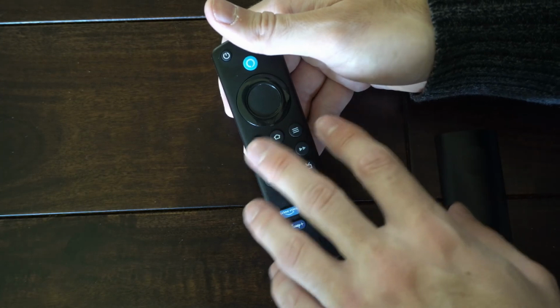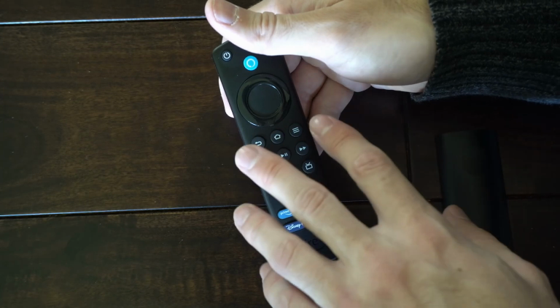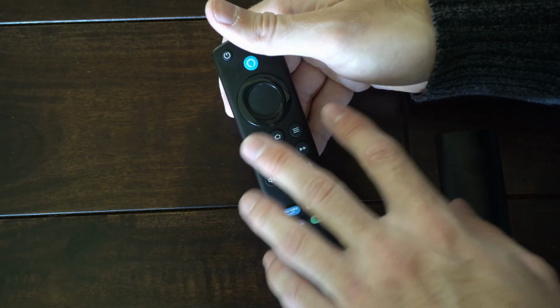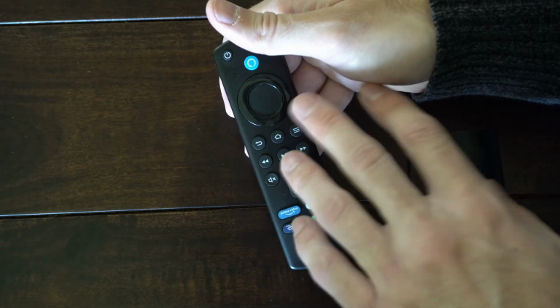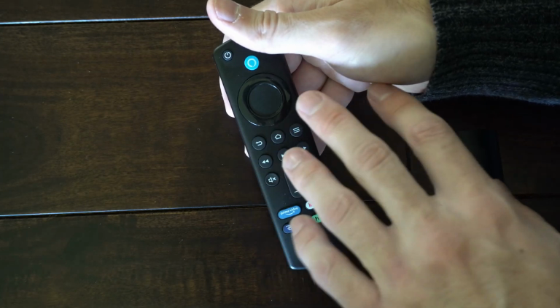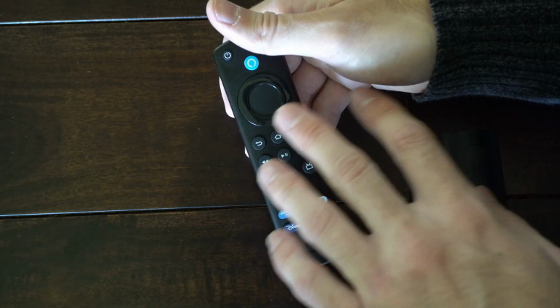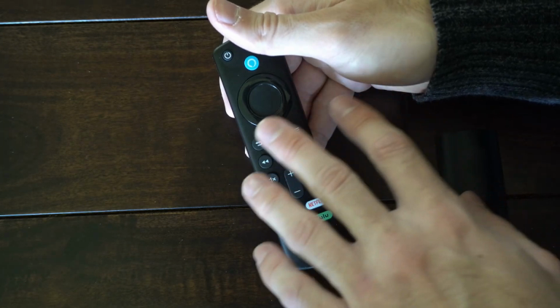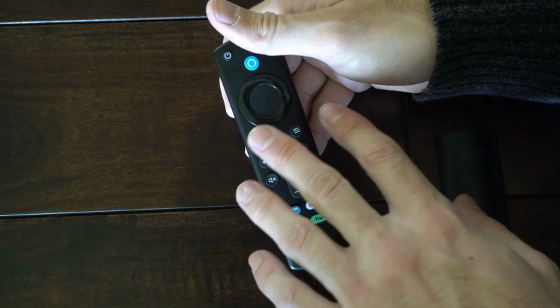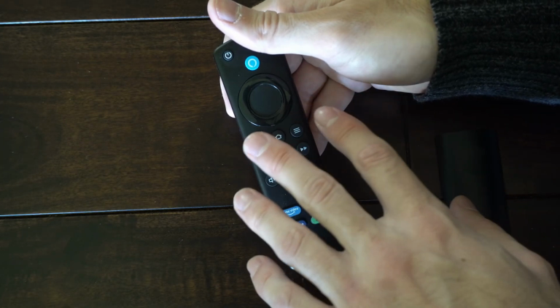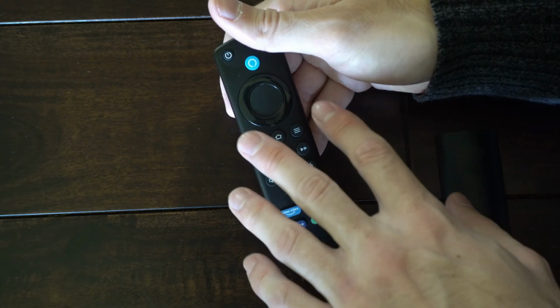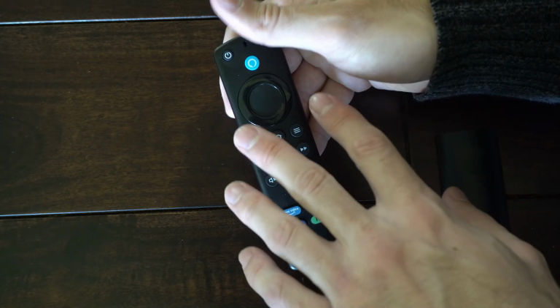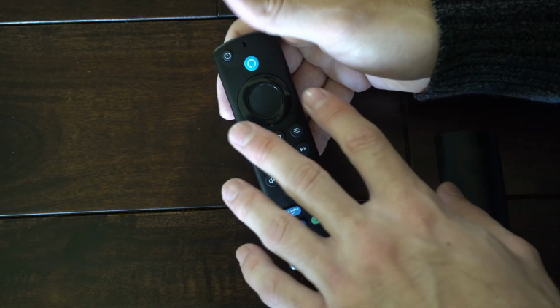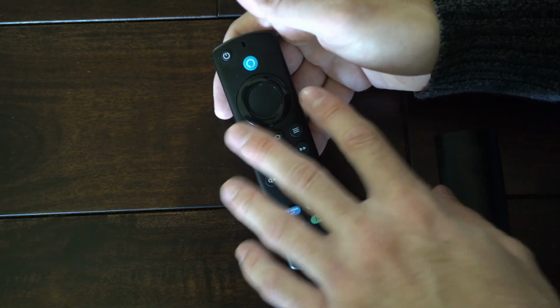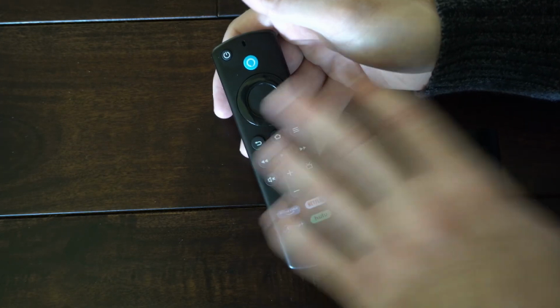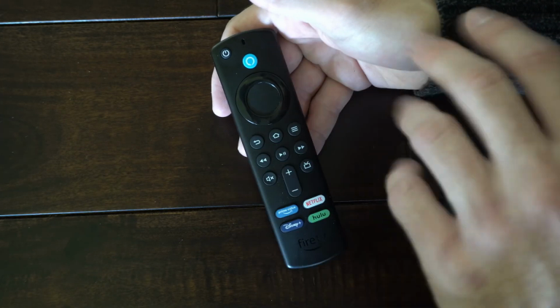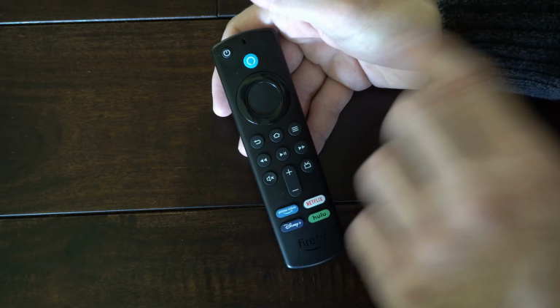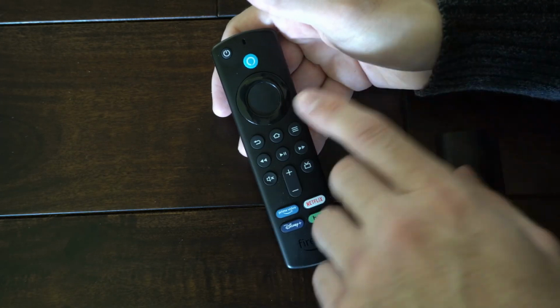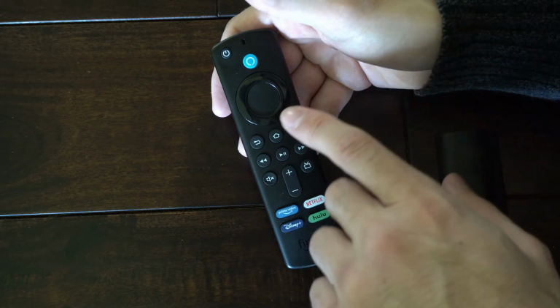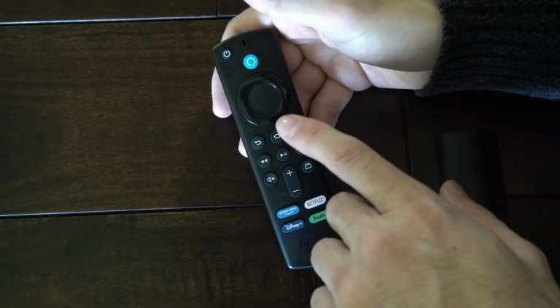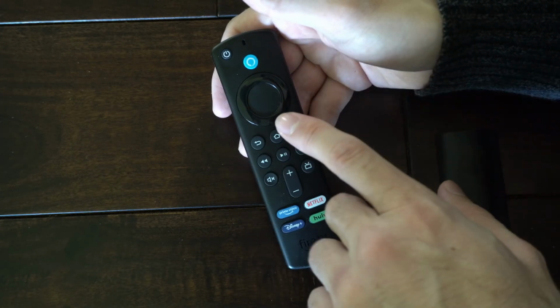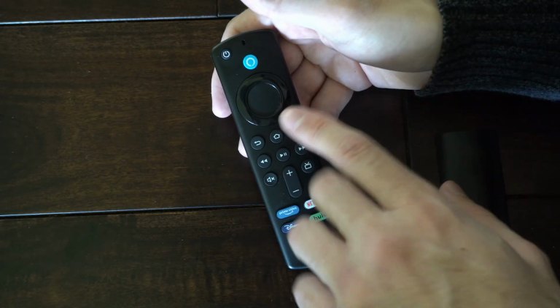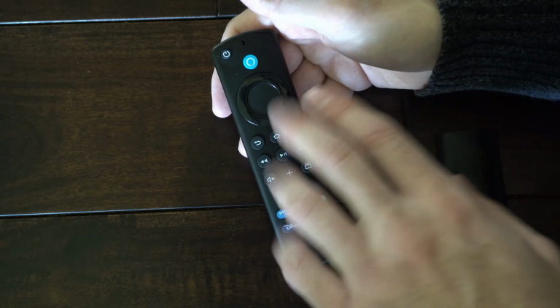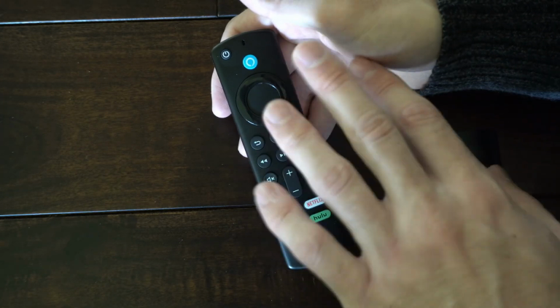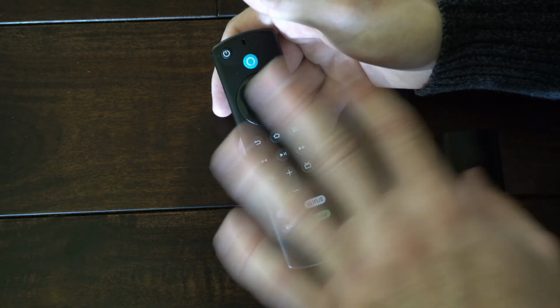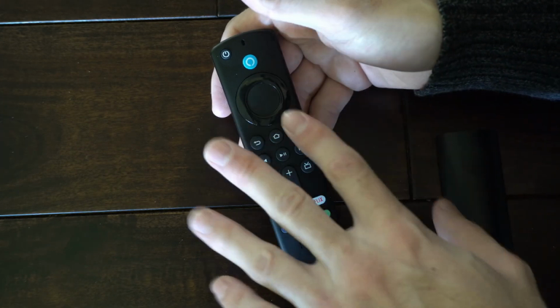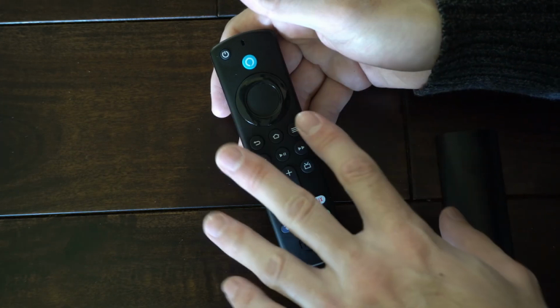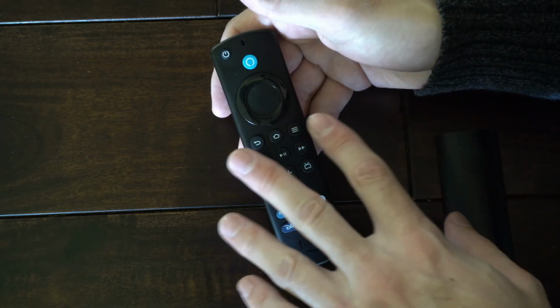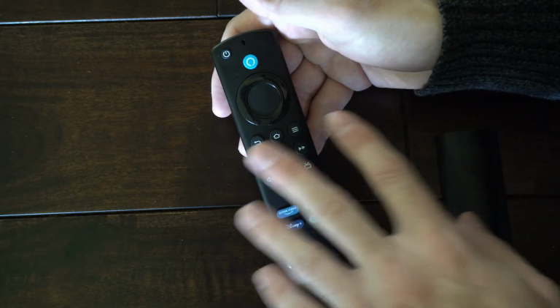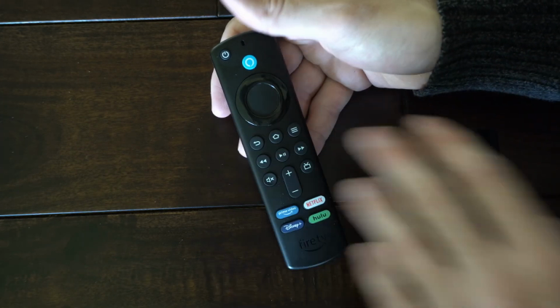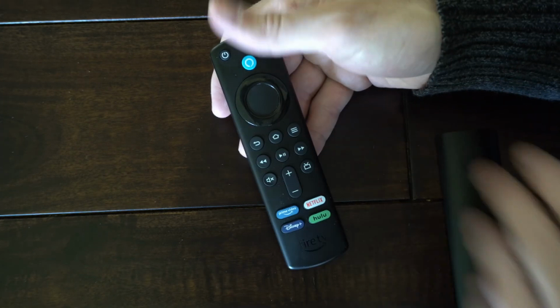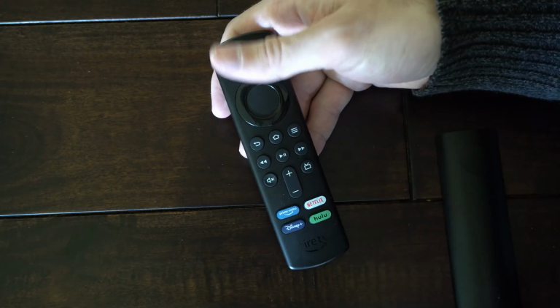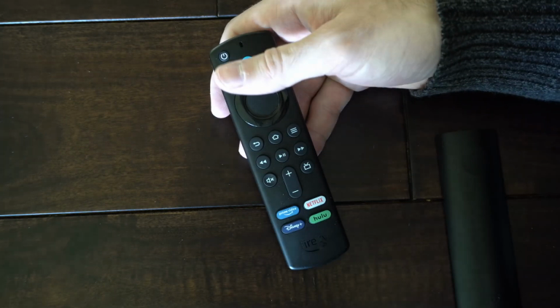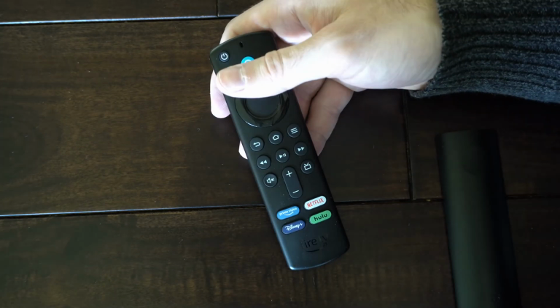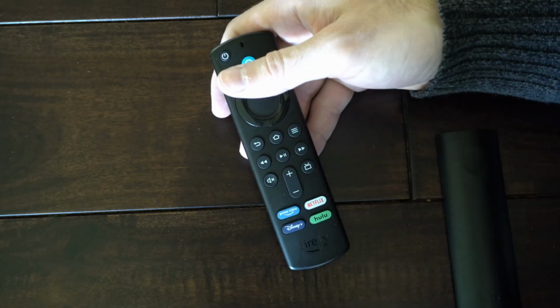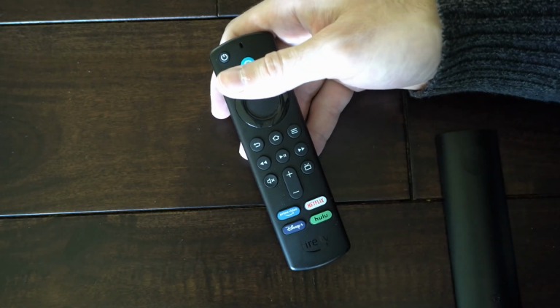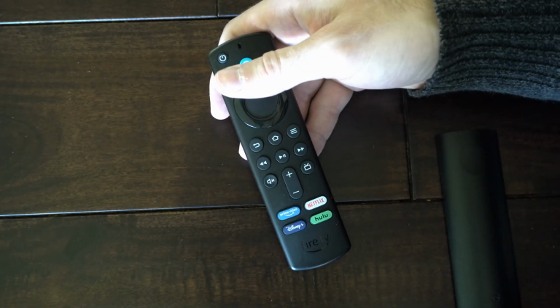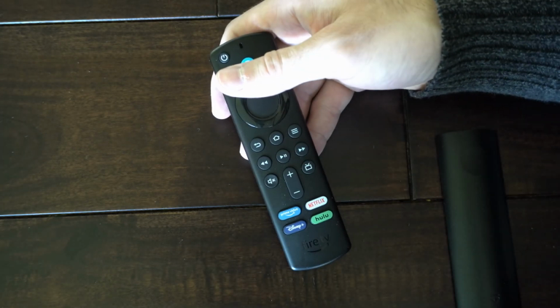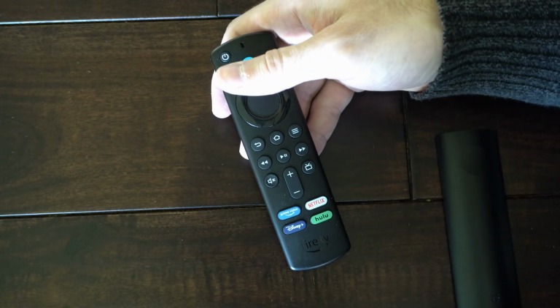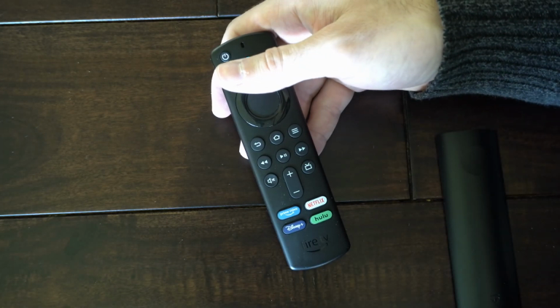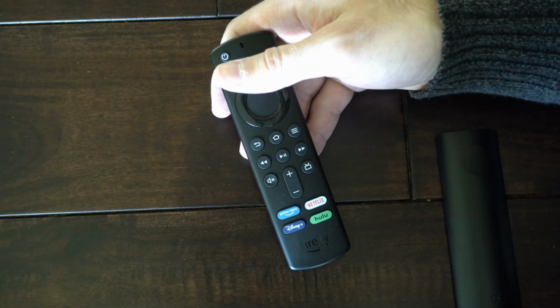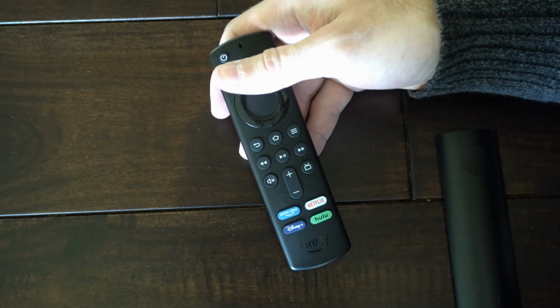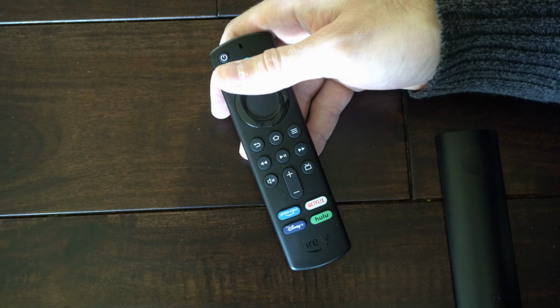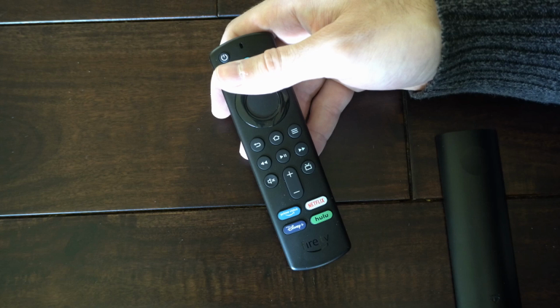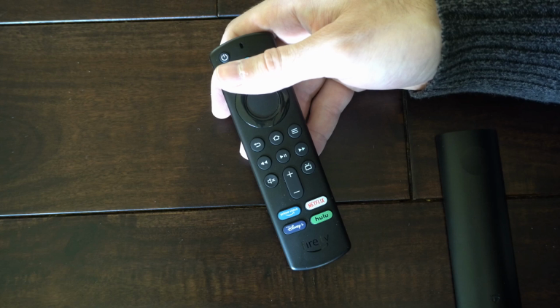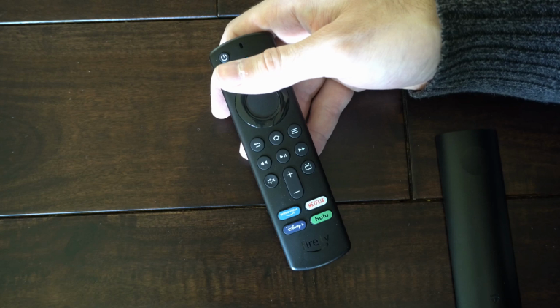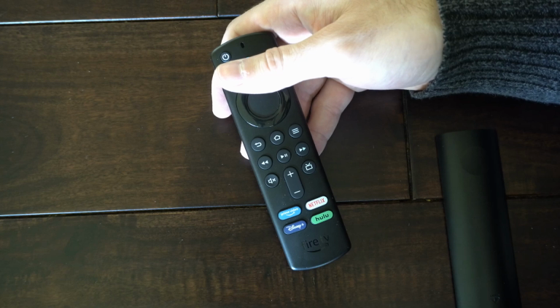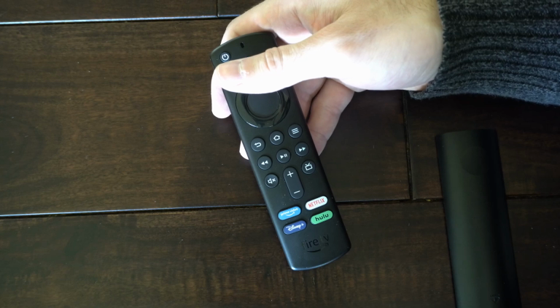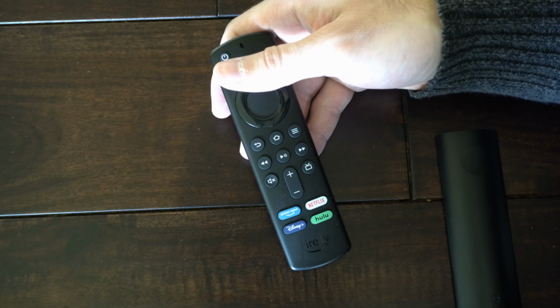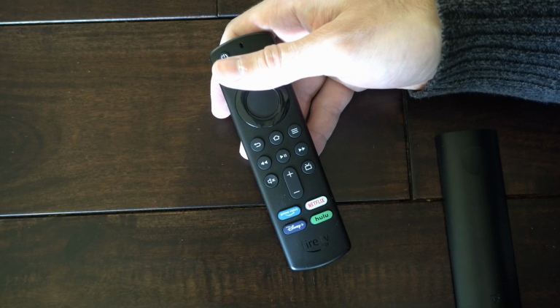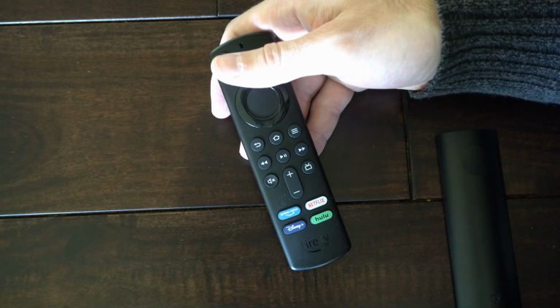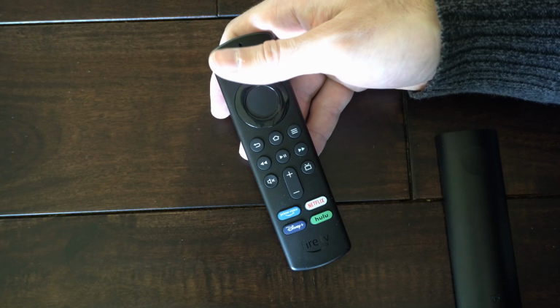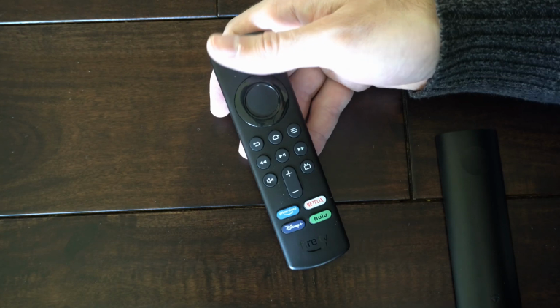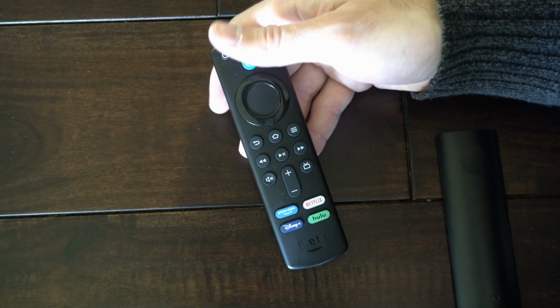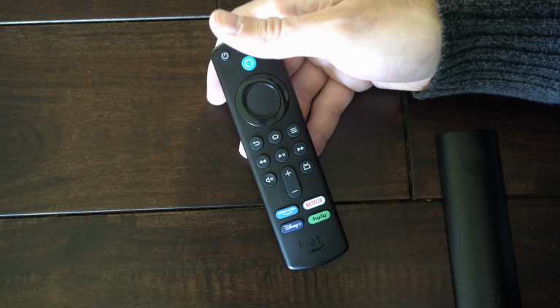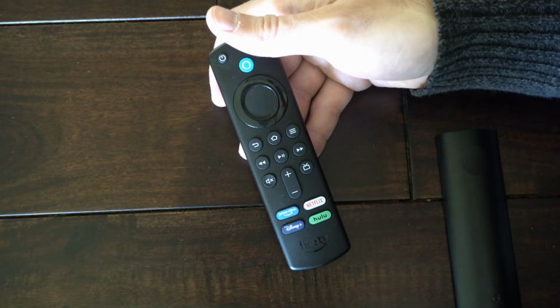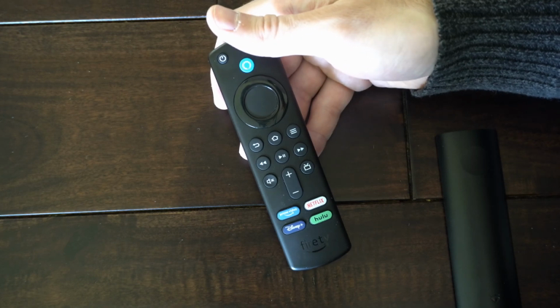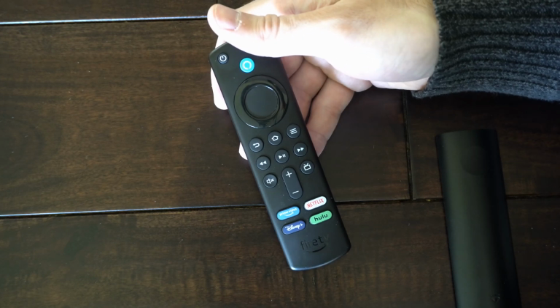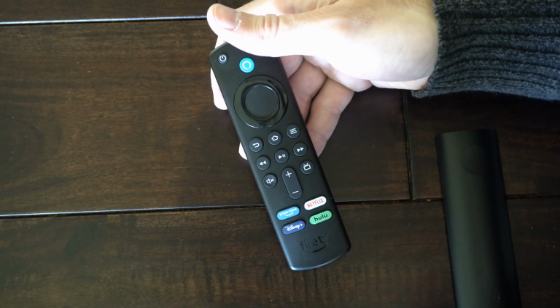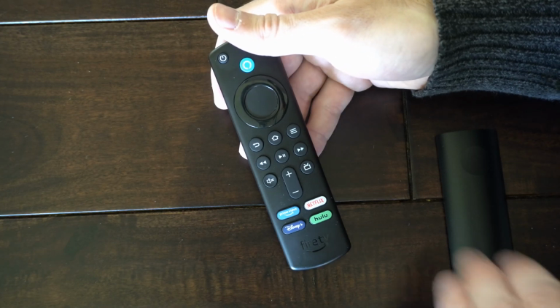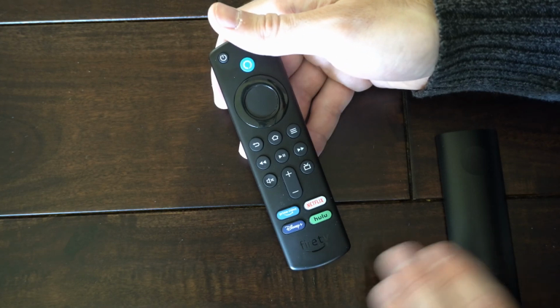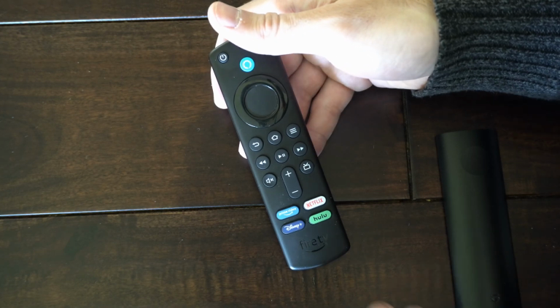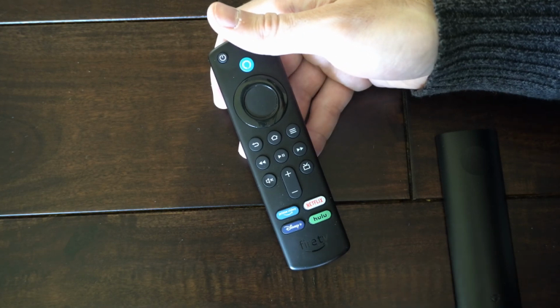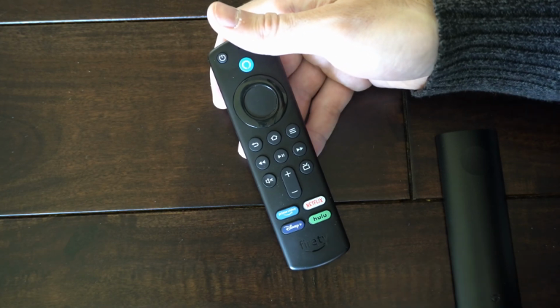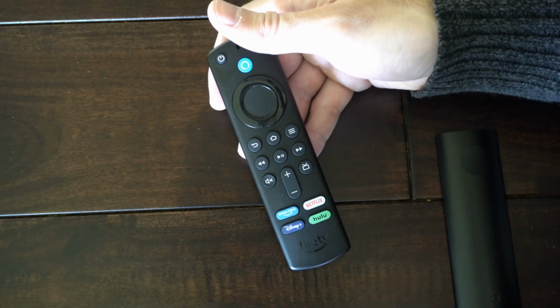After about 13 seconds, your remote is going to be reset and it may go back to the home screen on your Fire Stick.